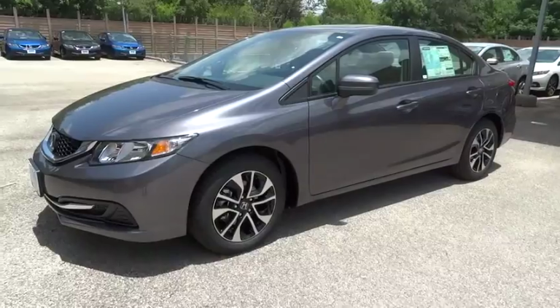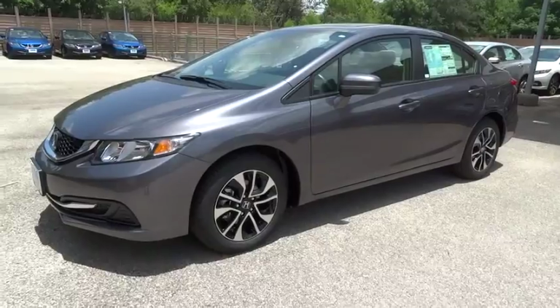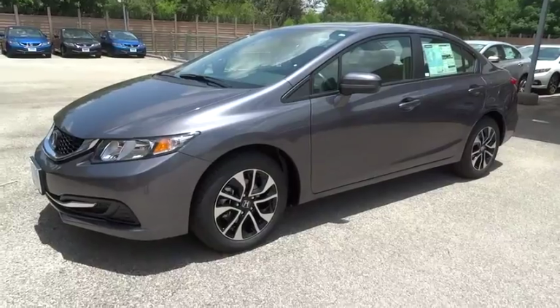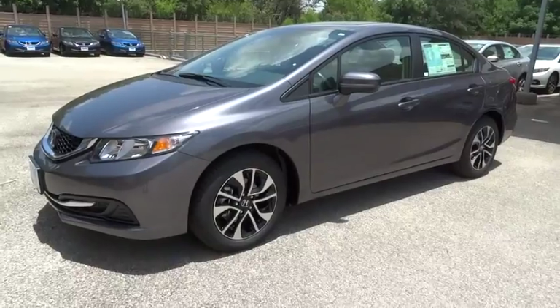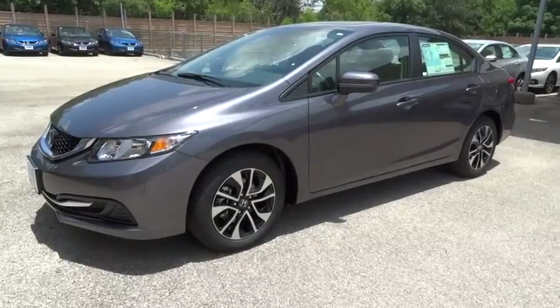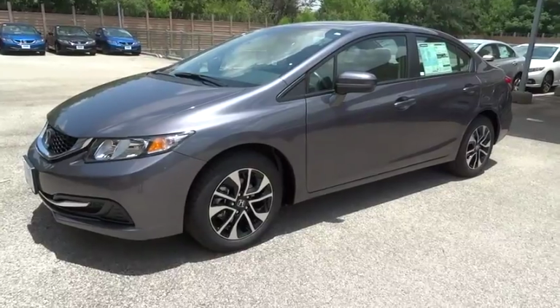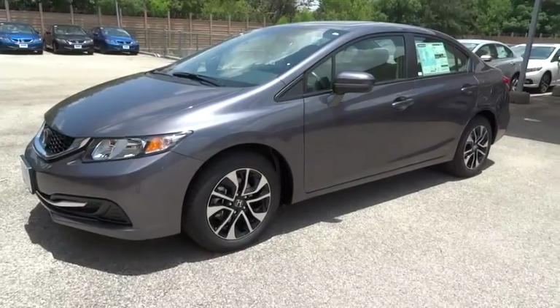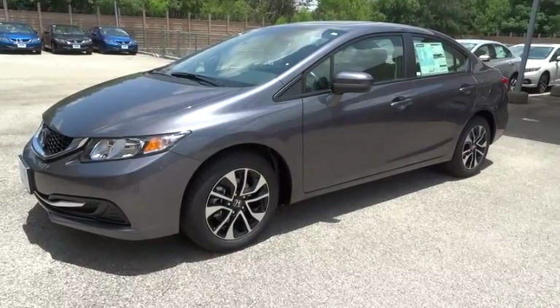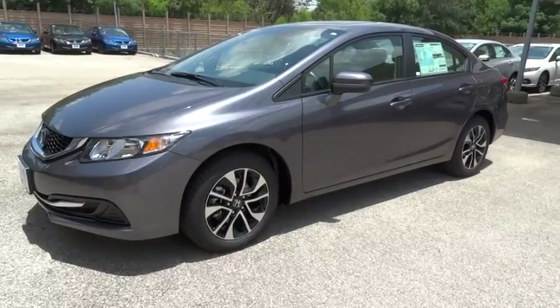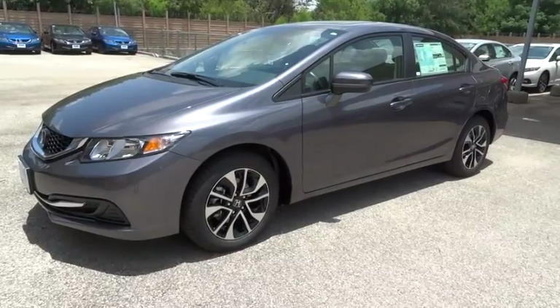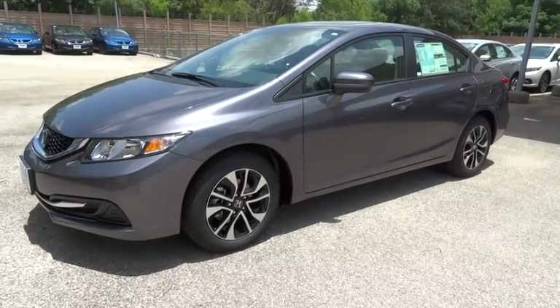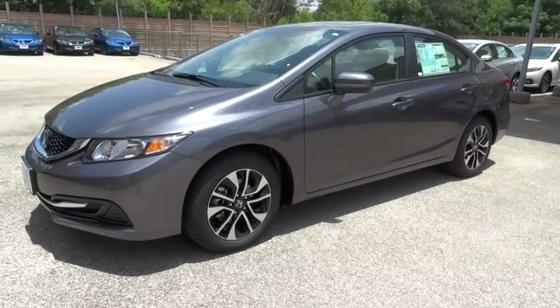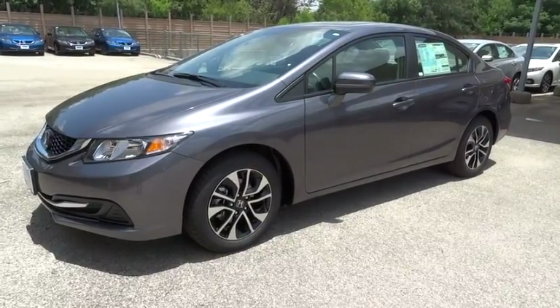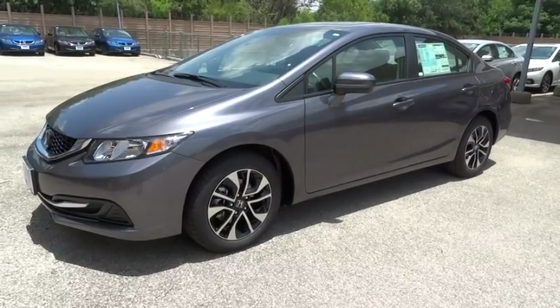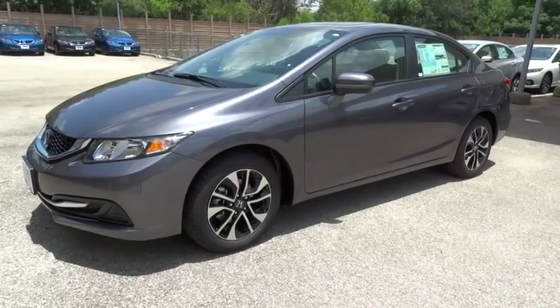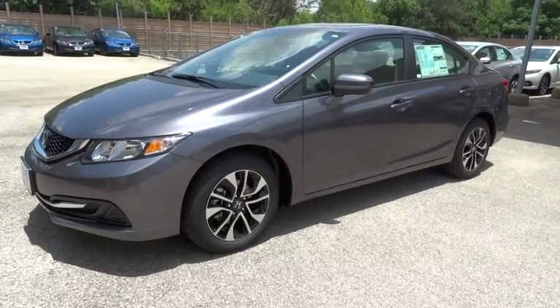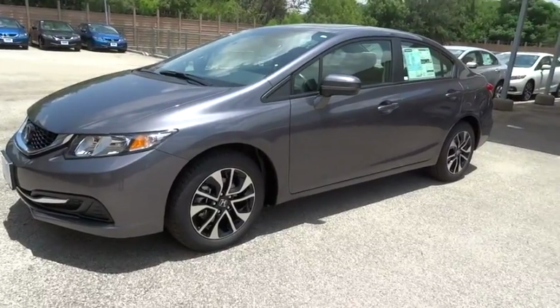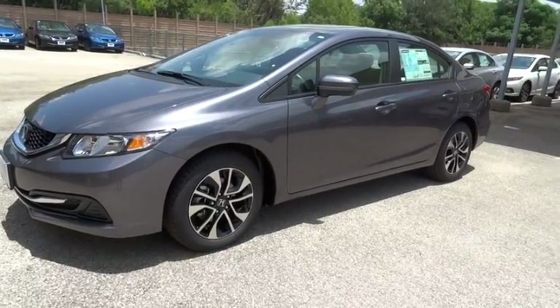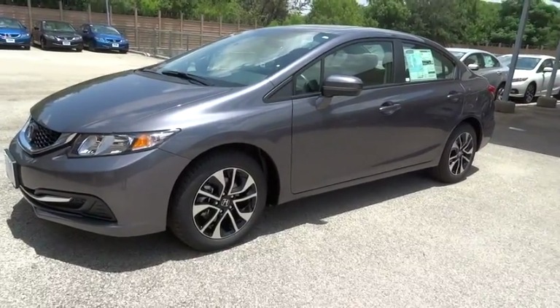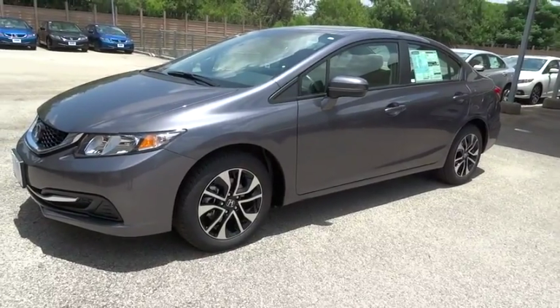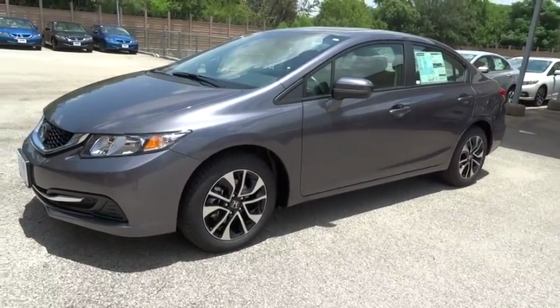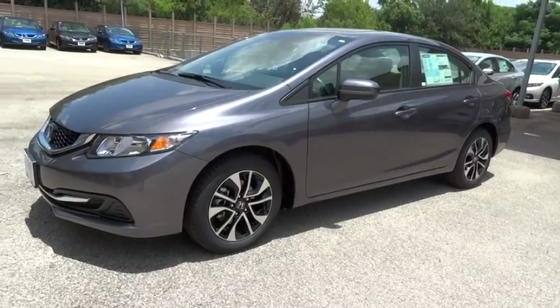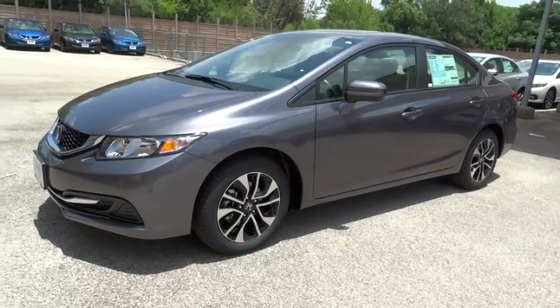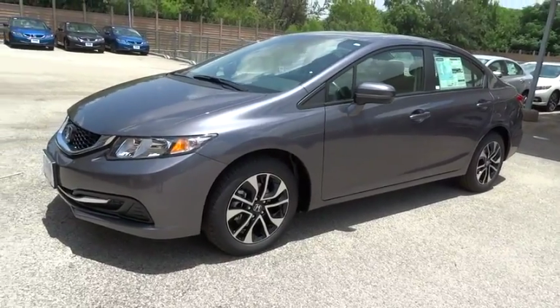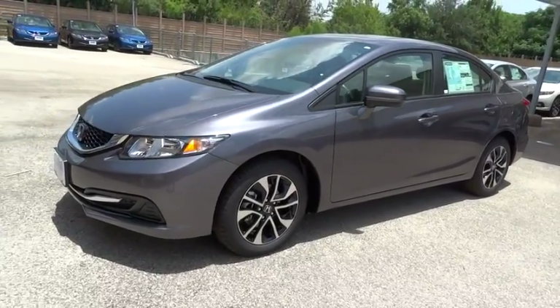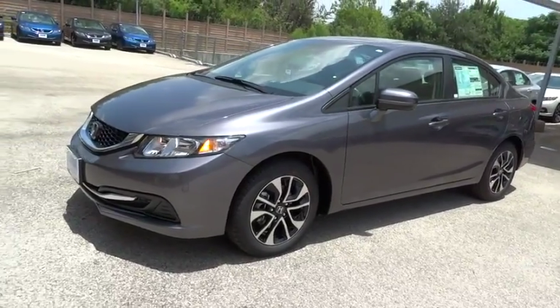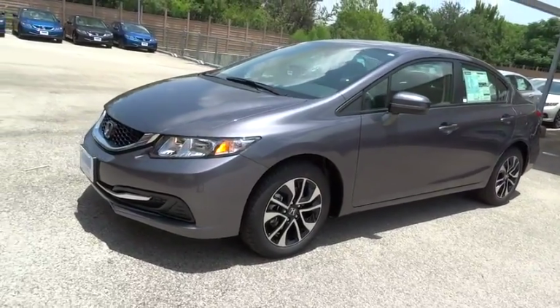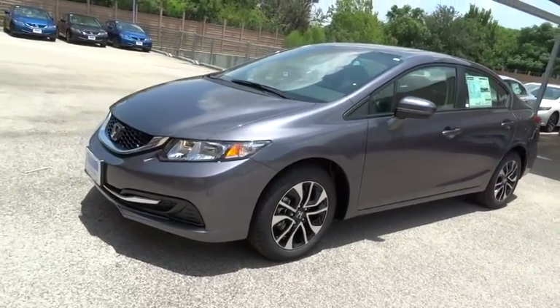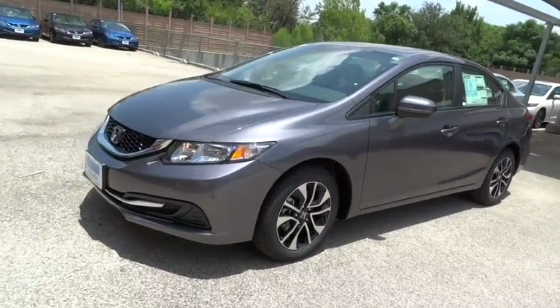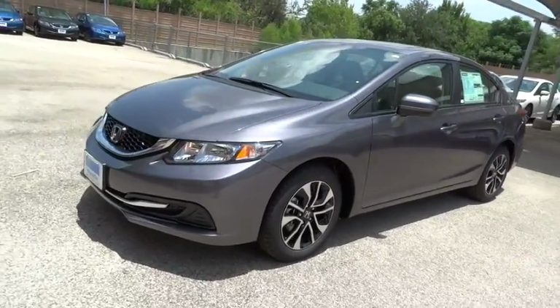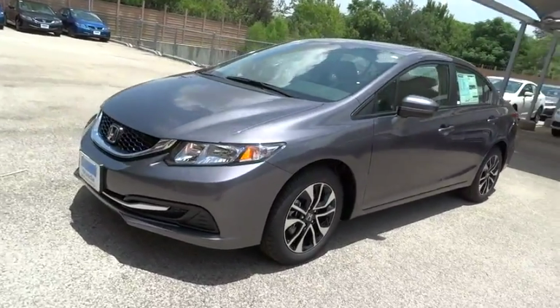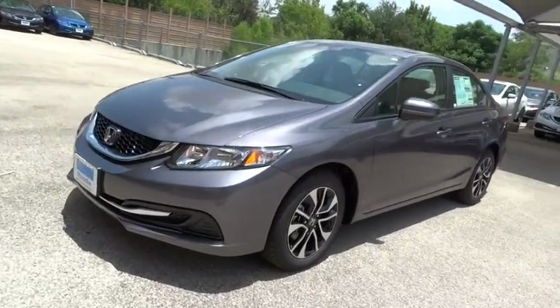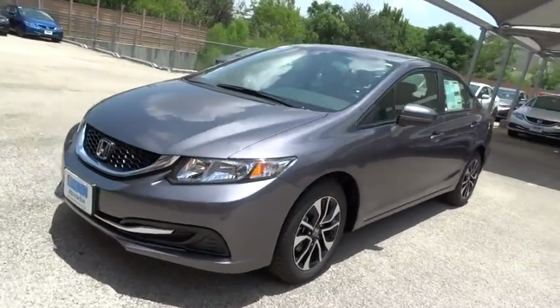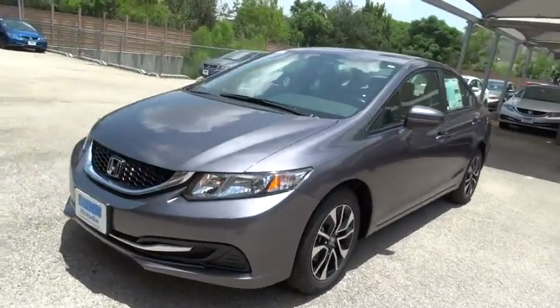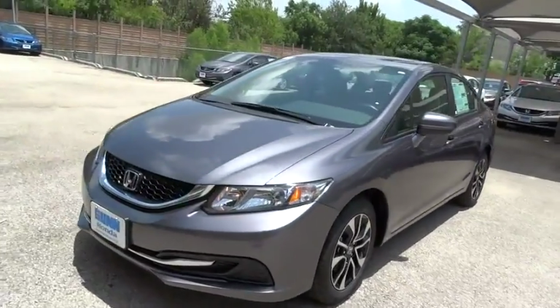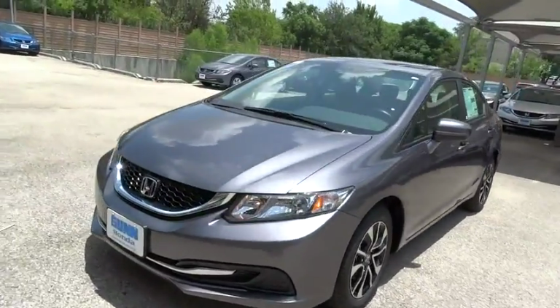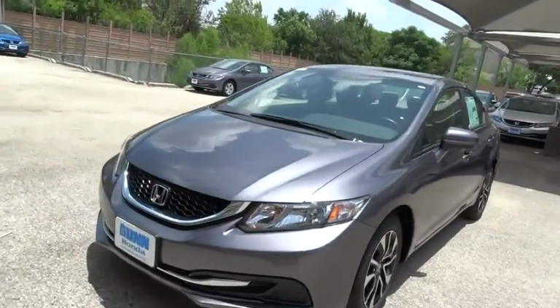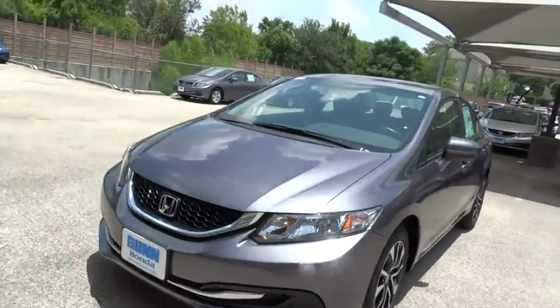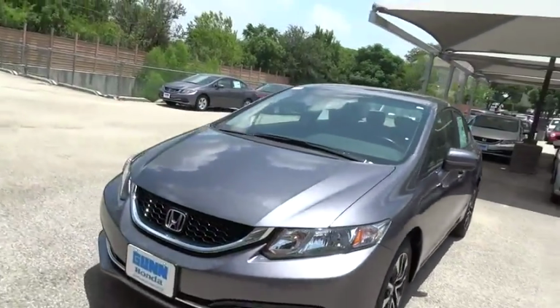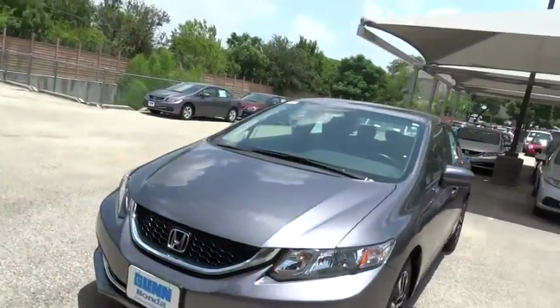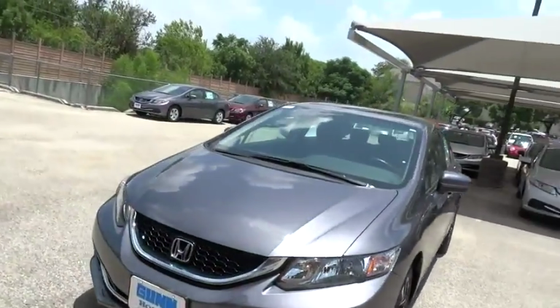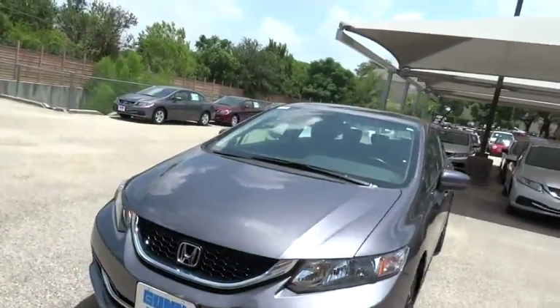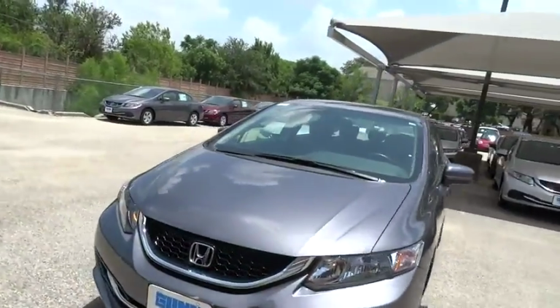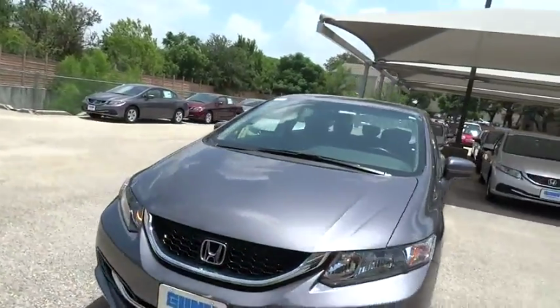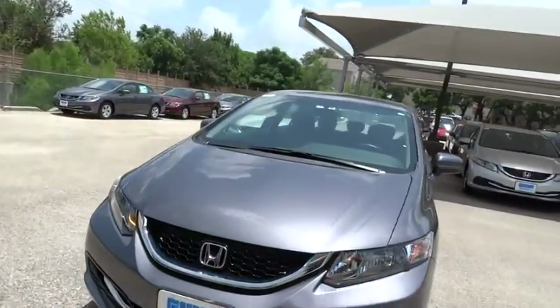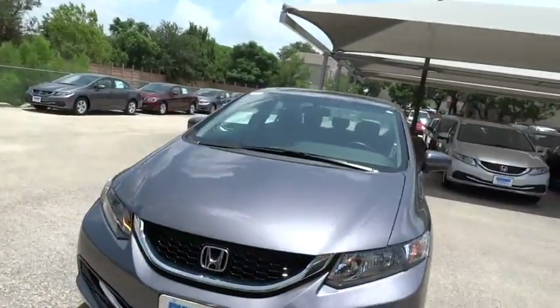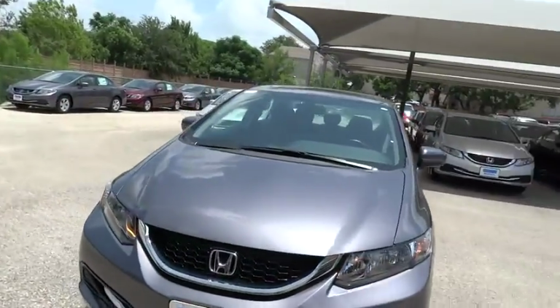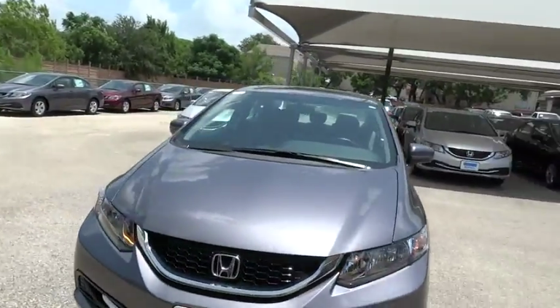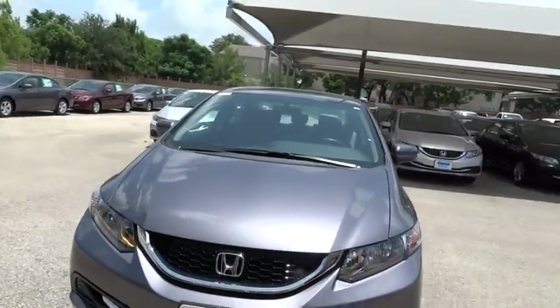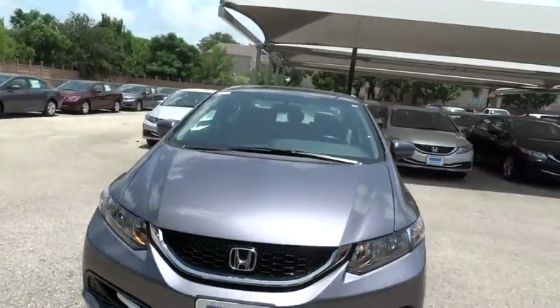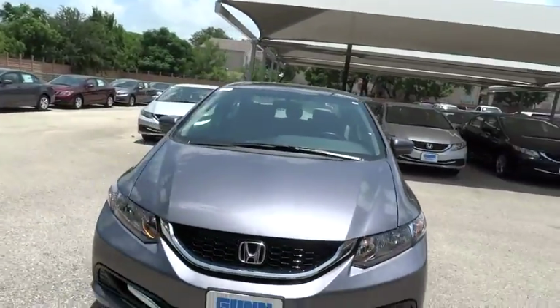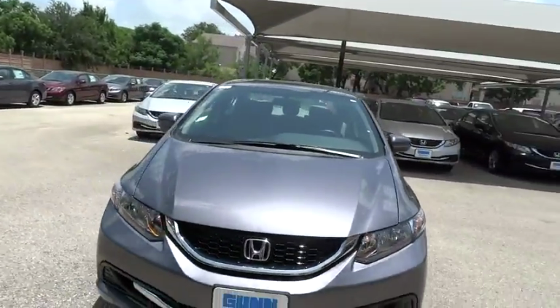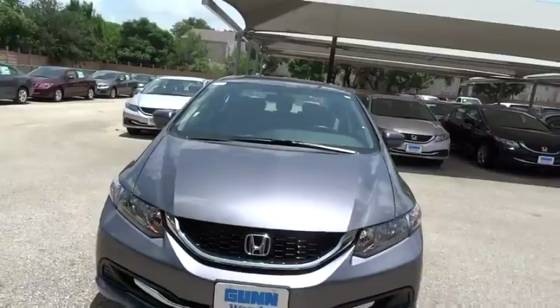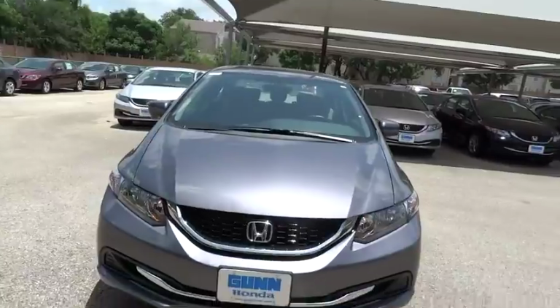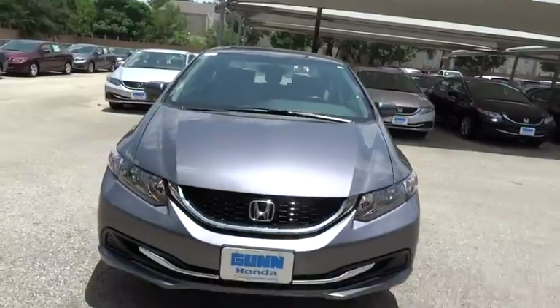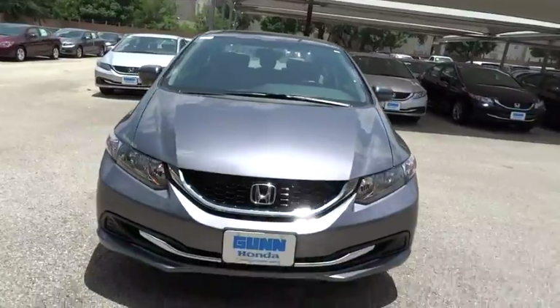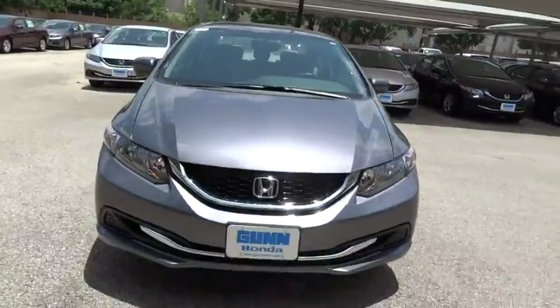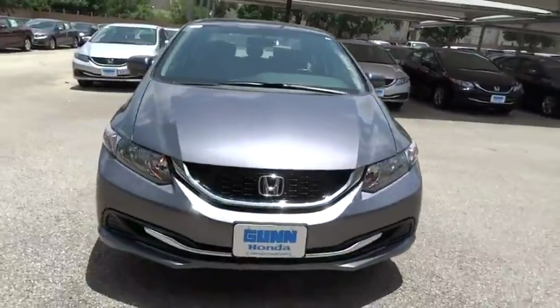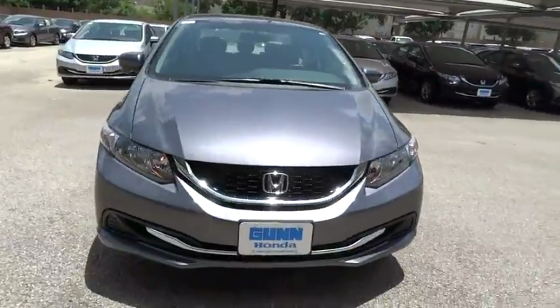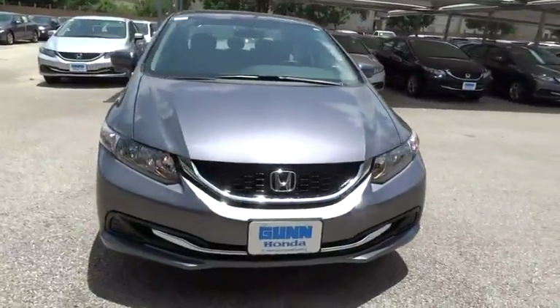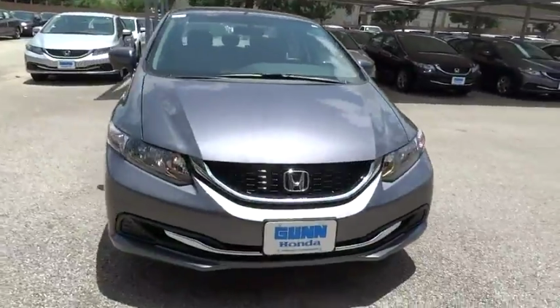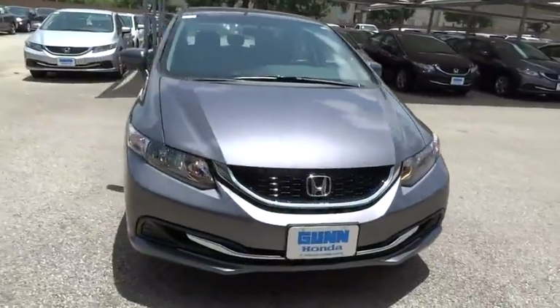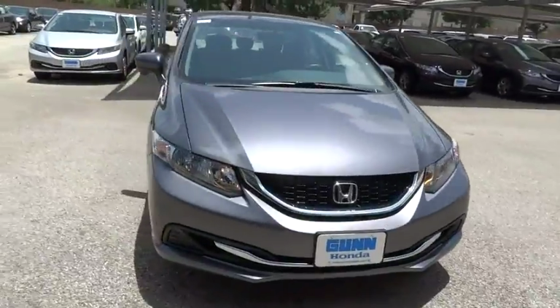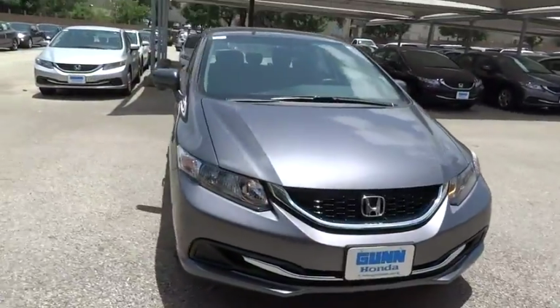The 2015 Civic — Honda Civic — is practical, has awesome gas mileage, and is incredibly reliable.